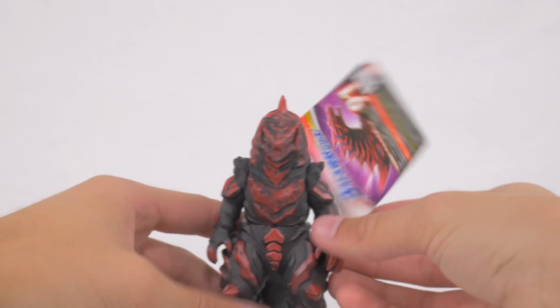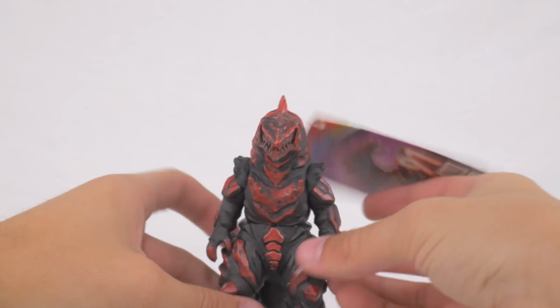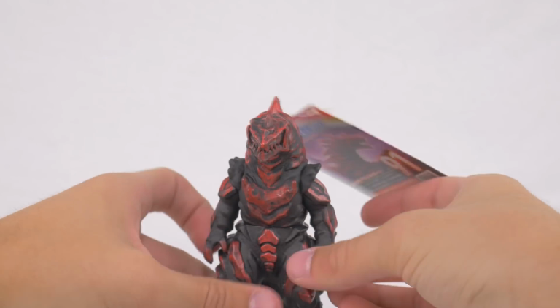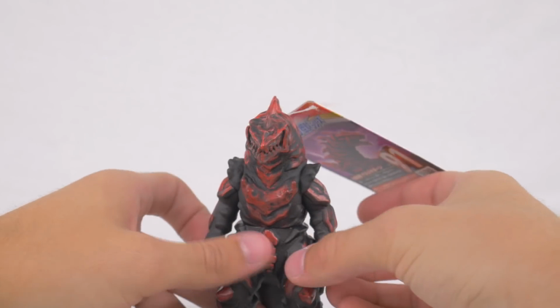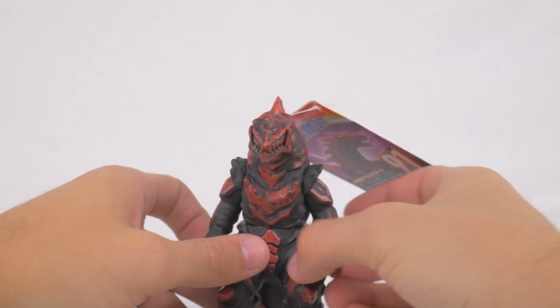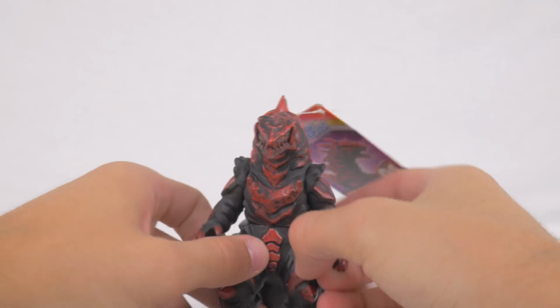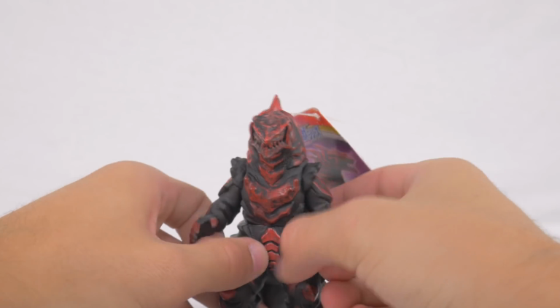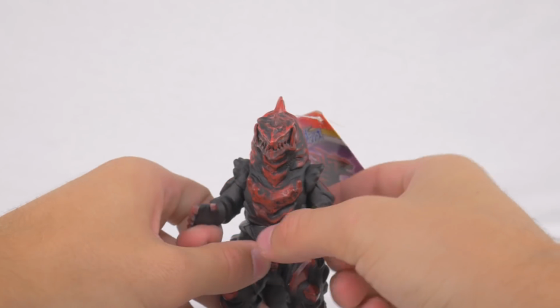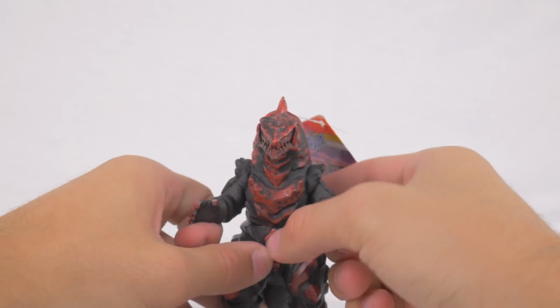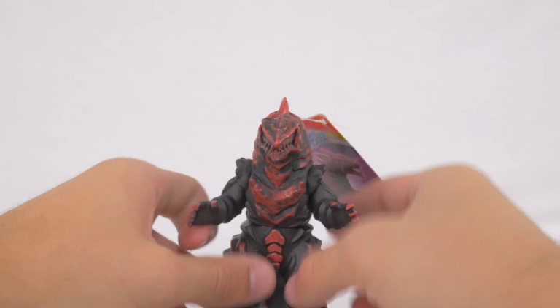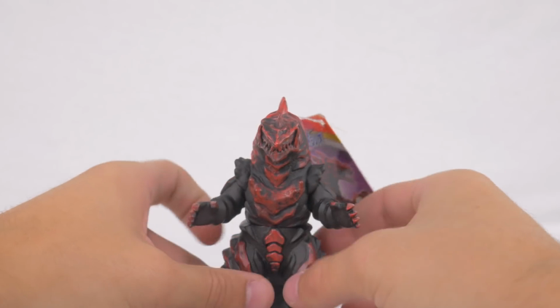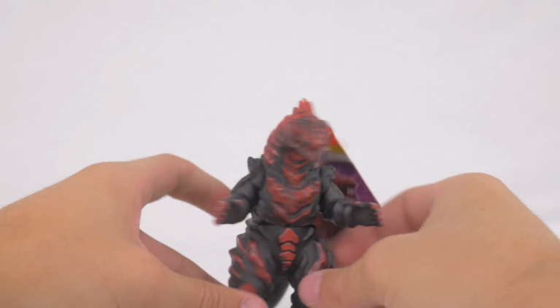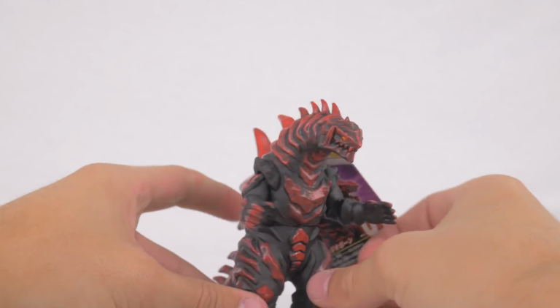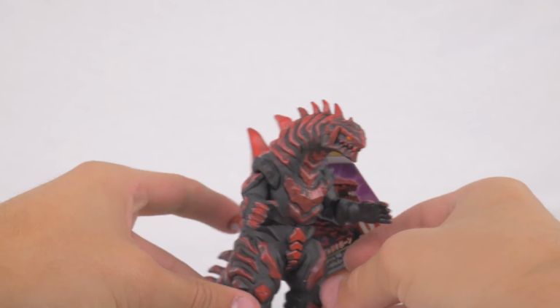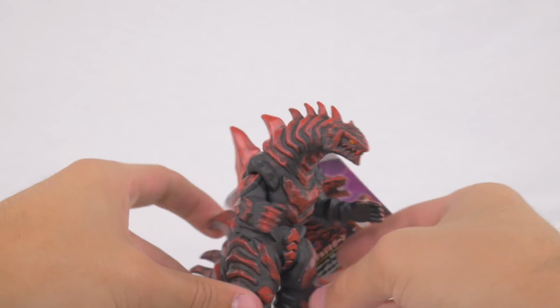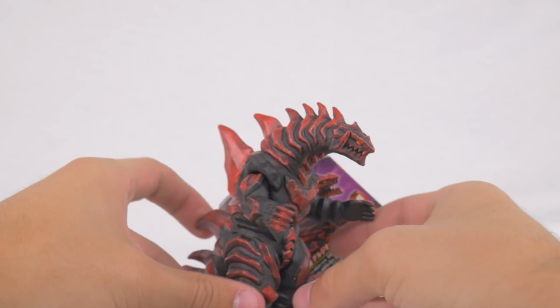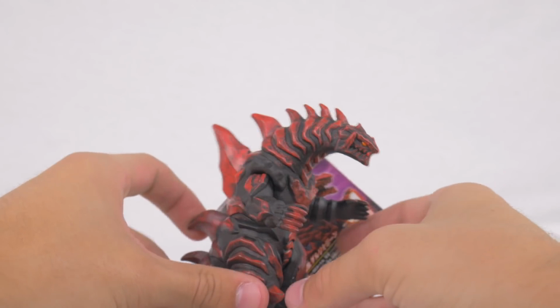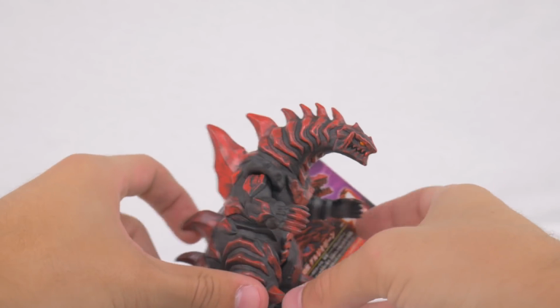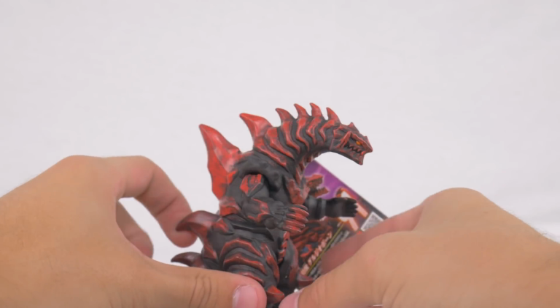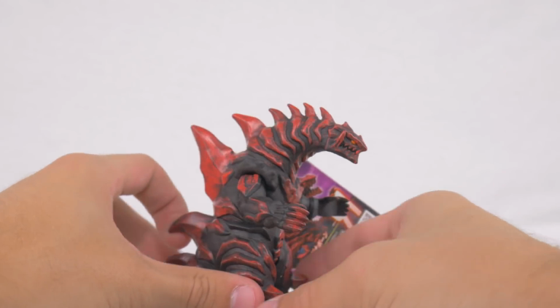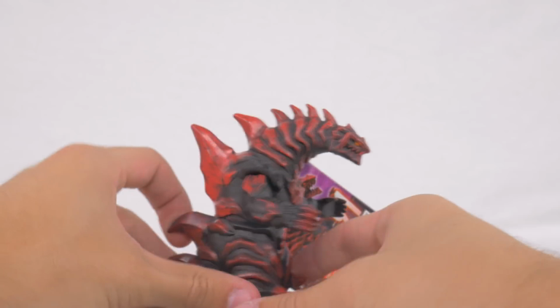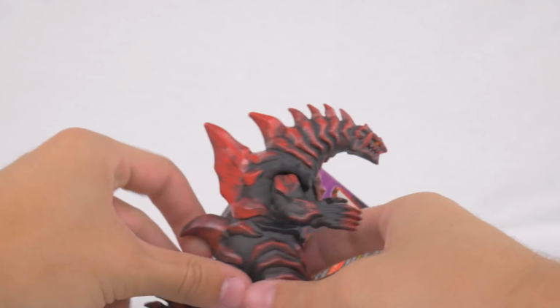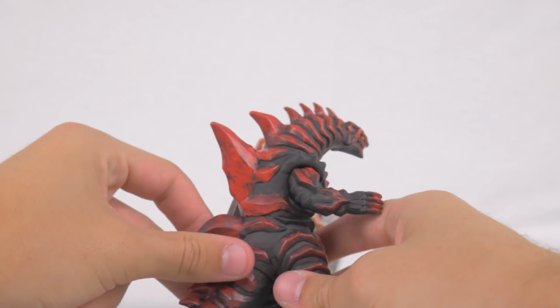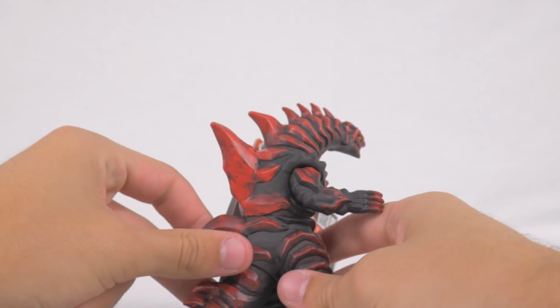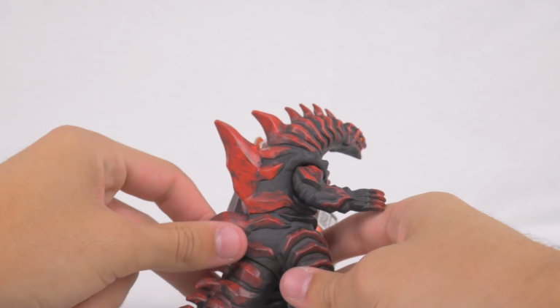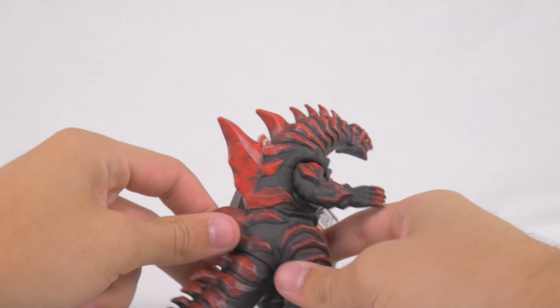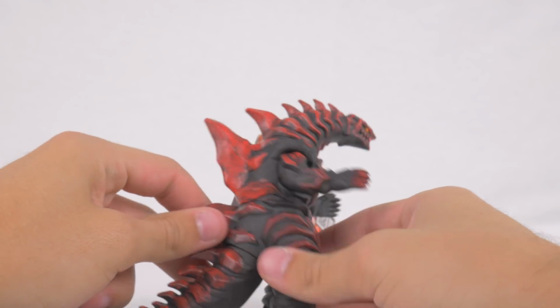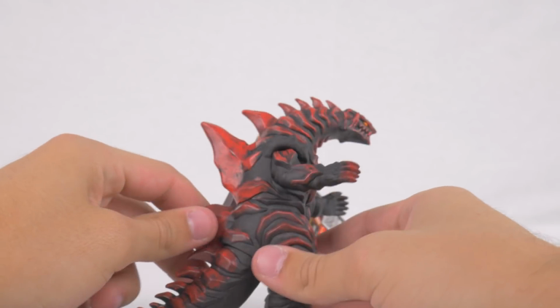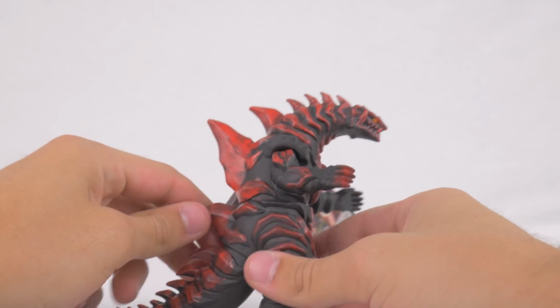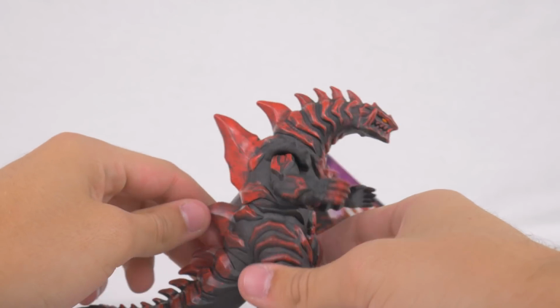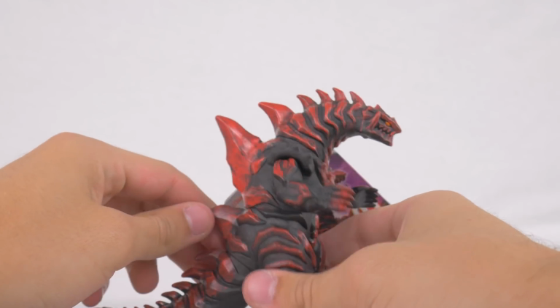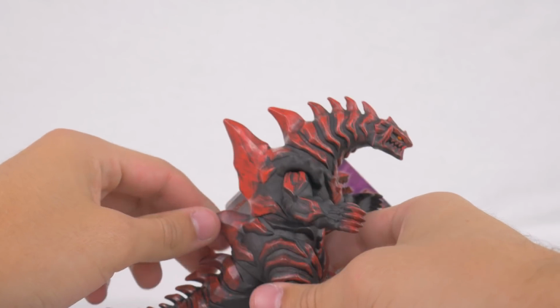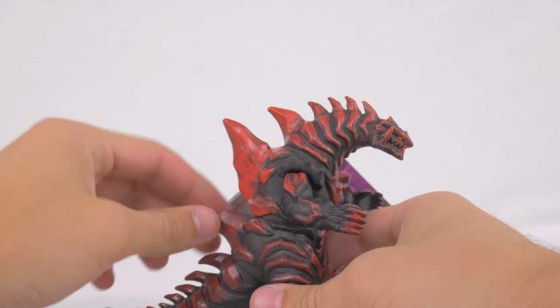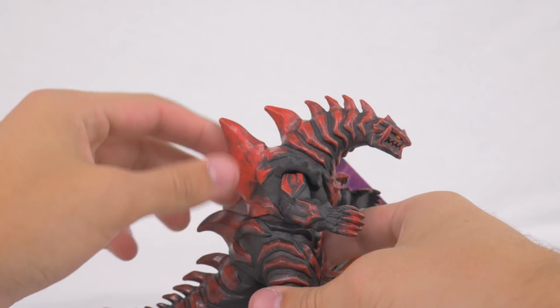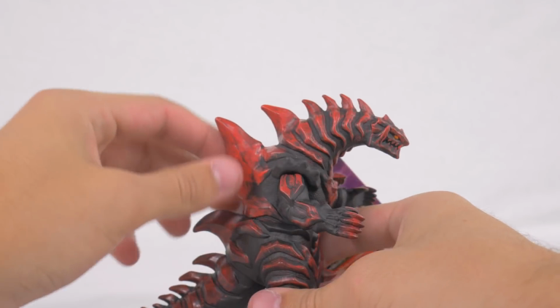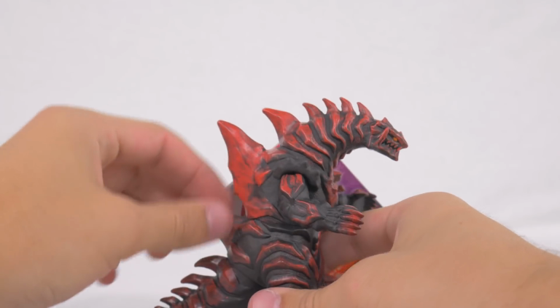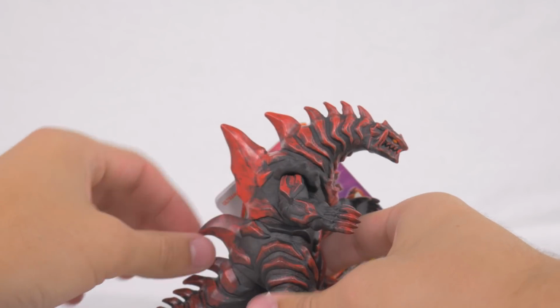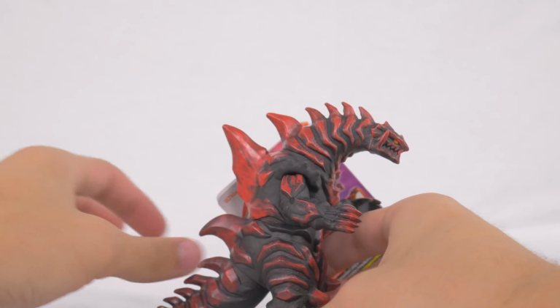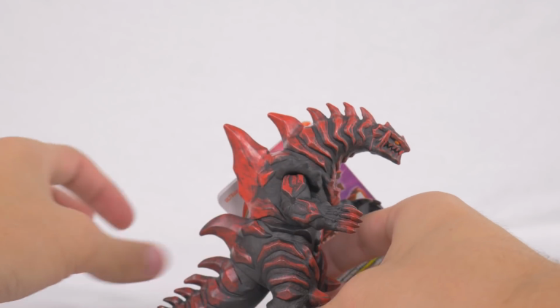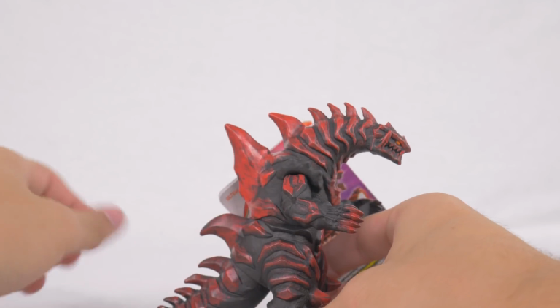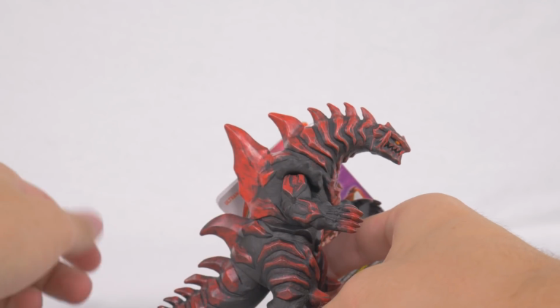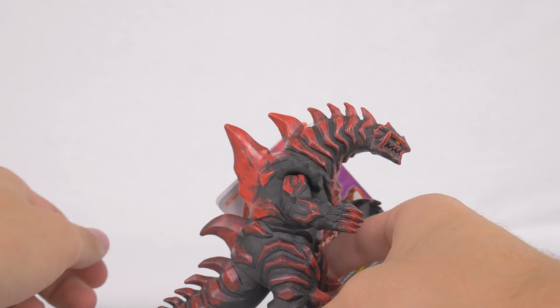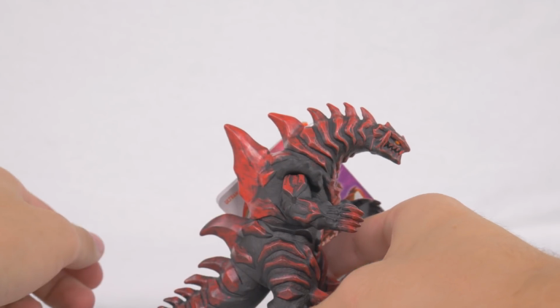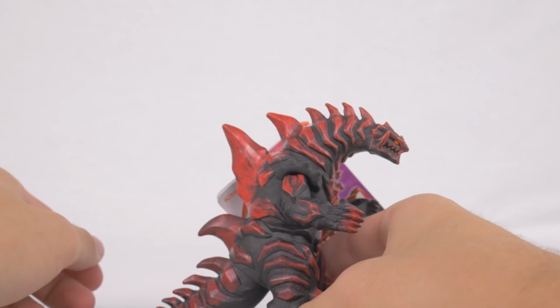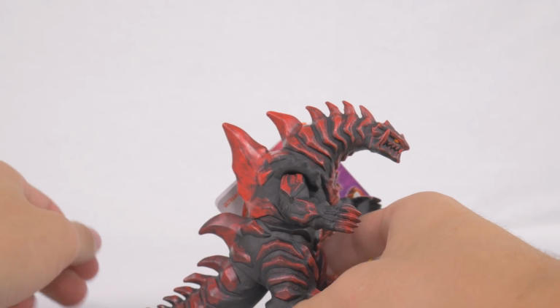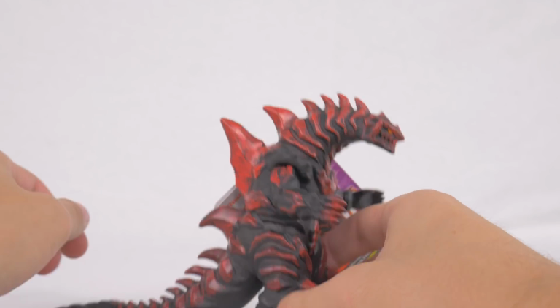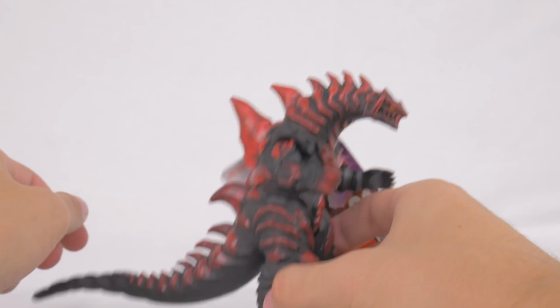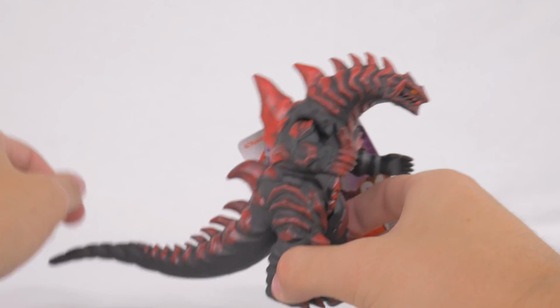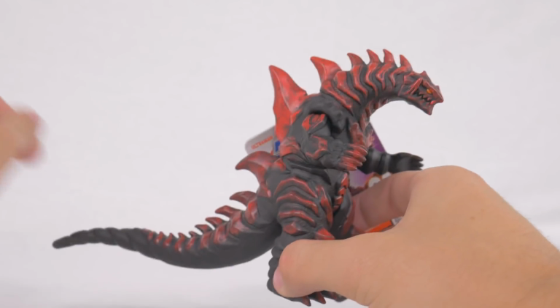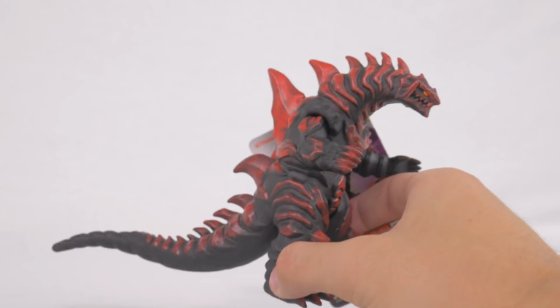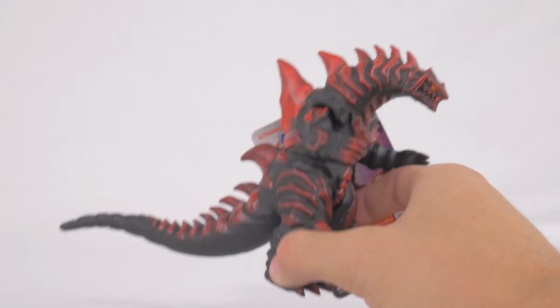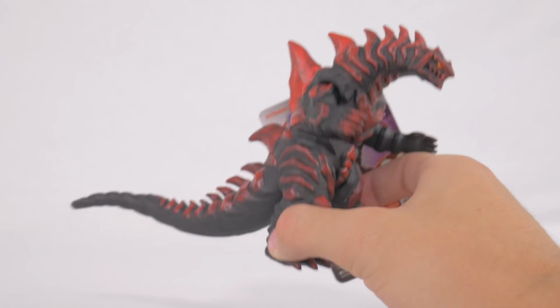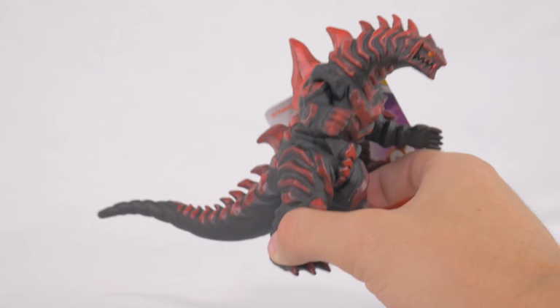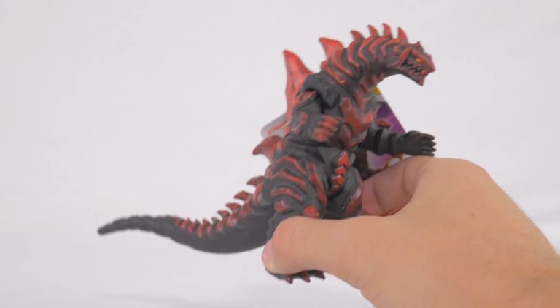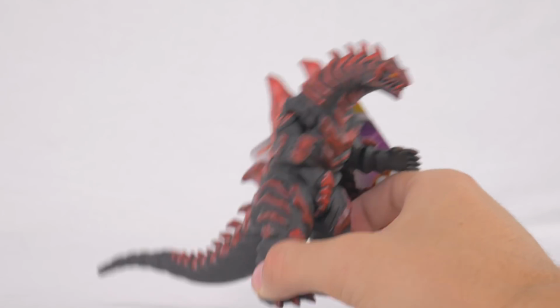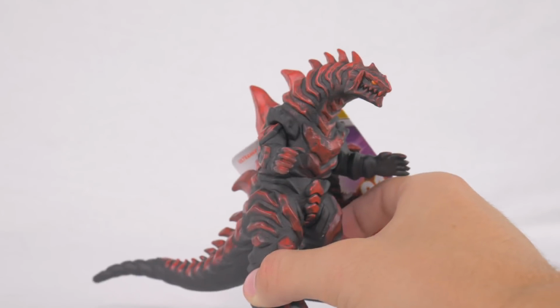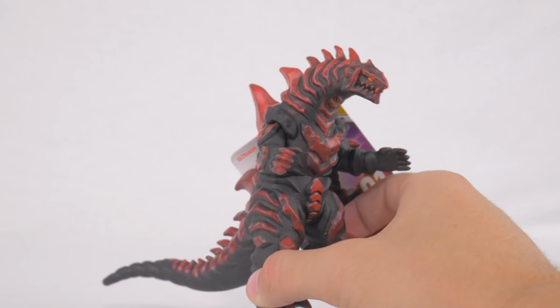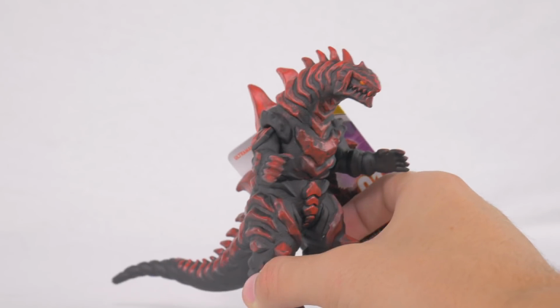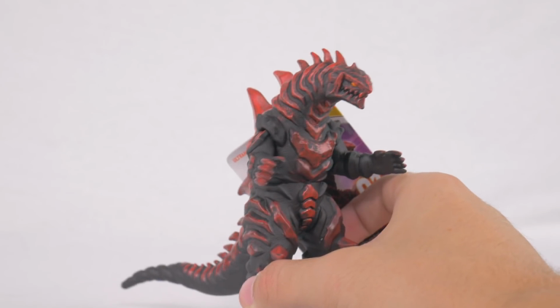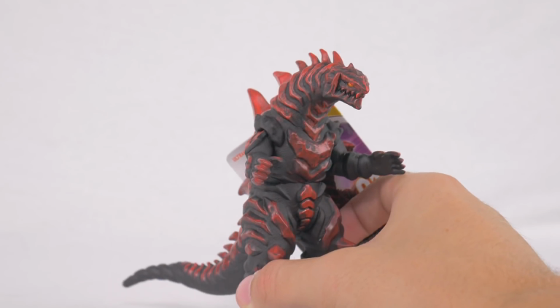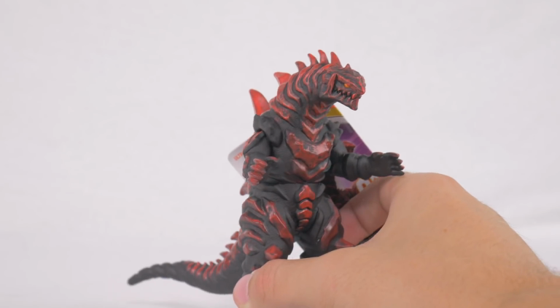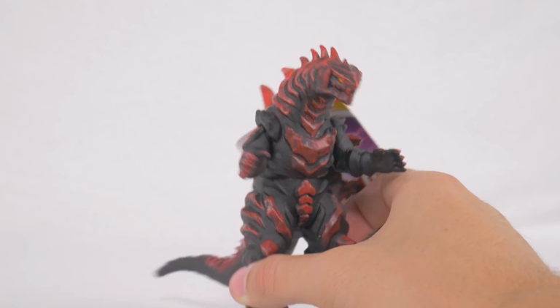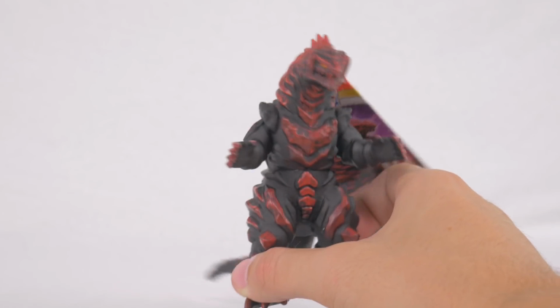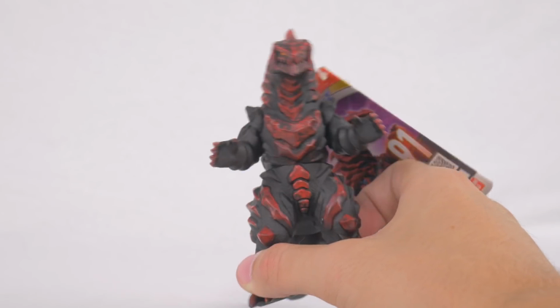Grugio Bone — sculpt is pretty decent, but yeah, paint obviously is not spectacular.